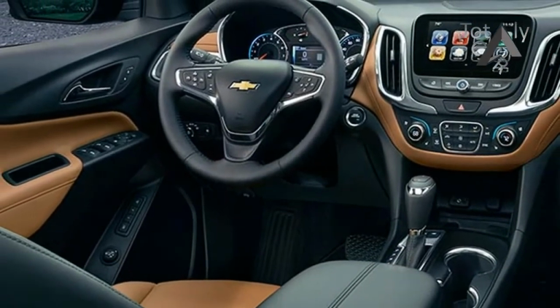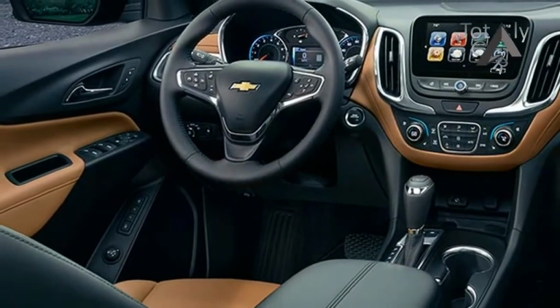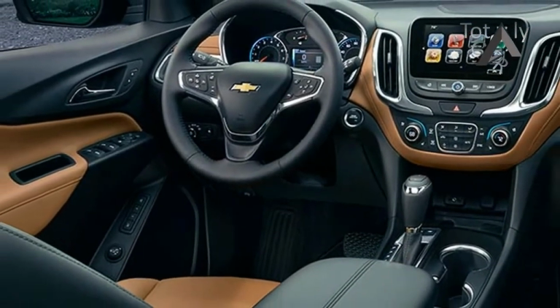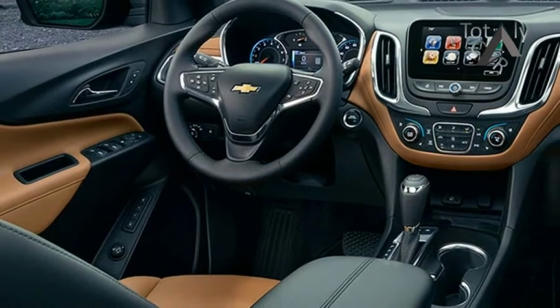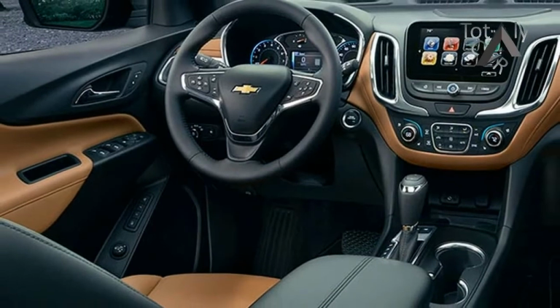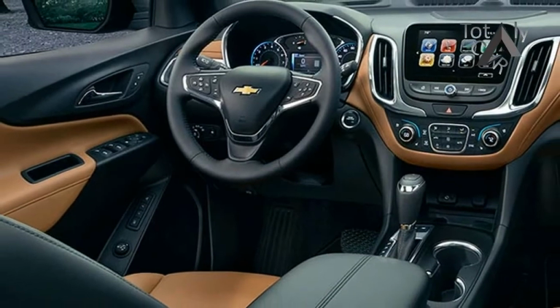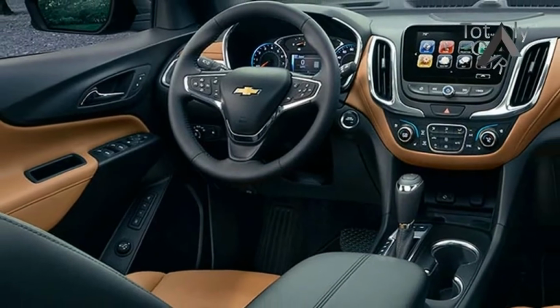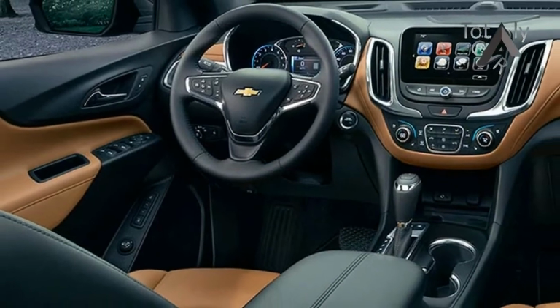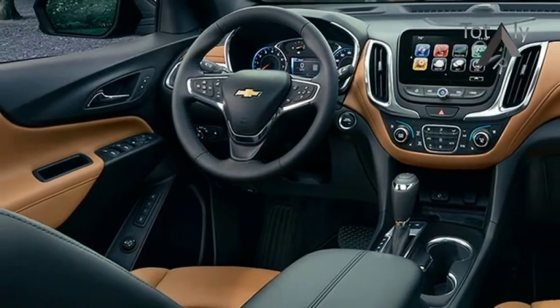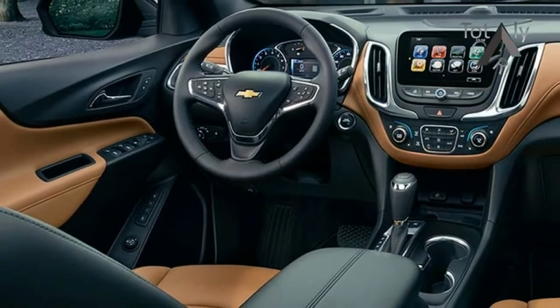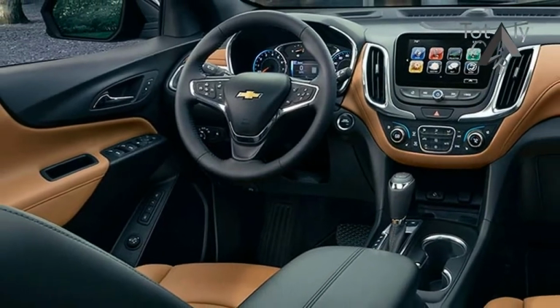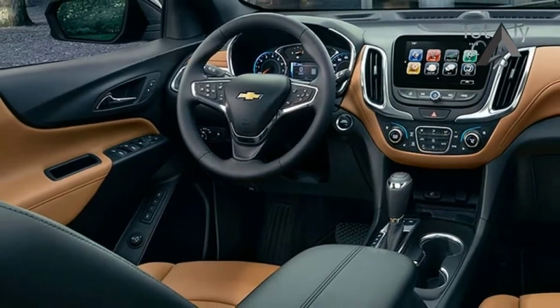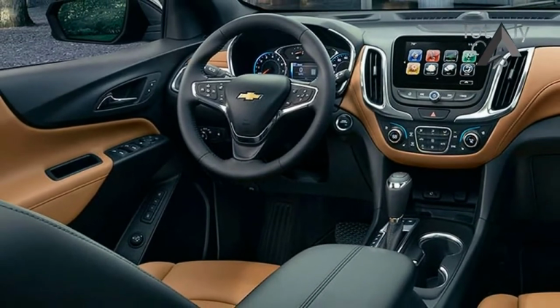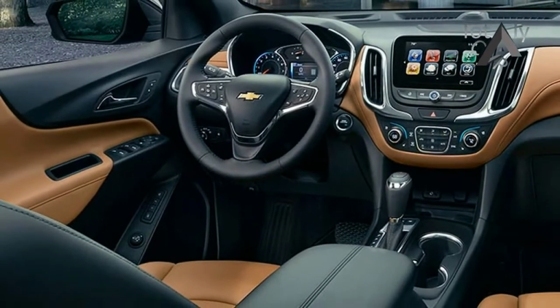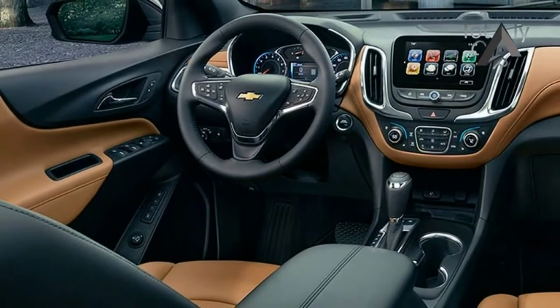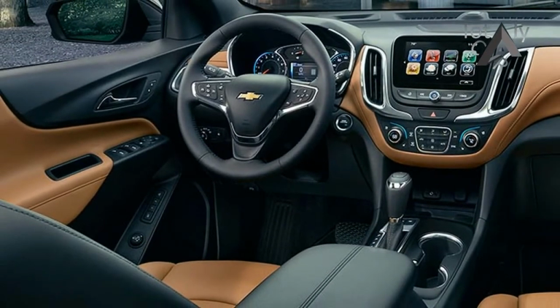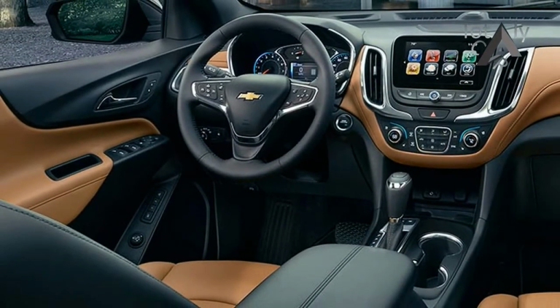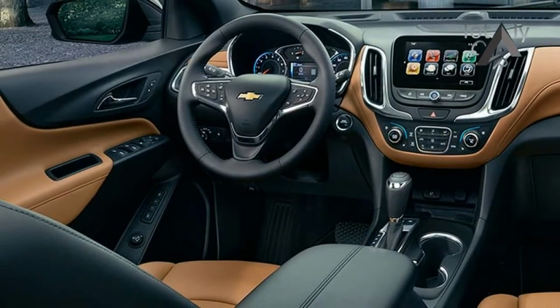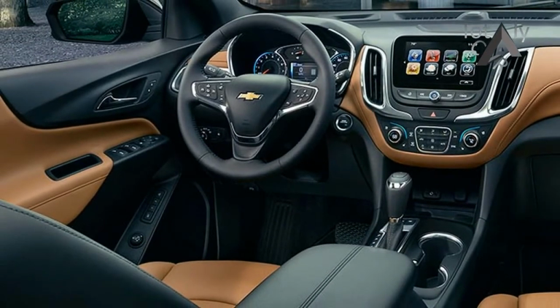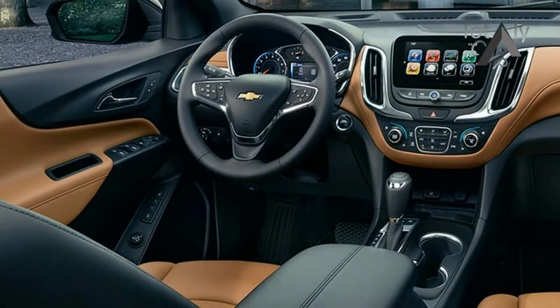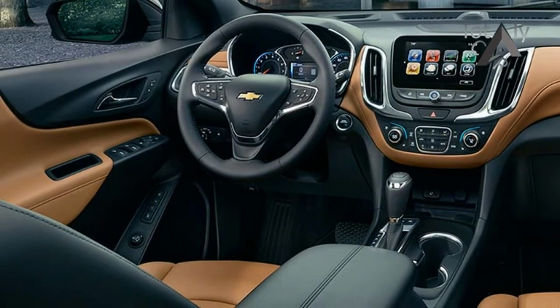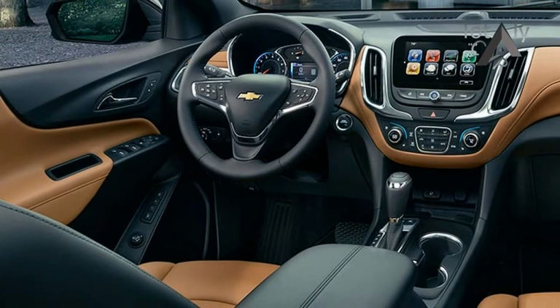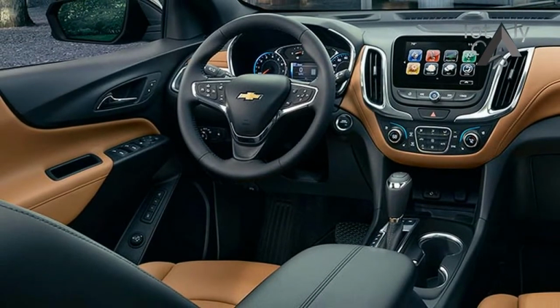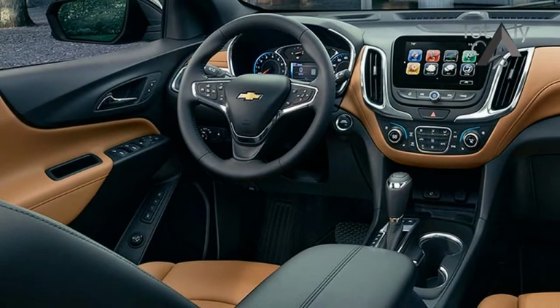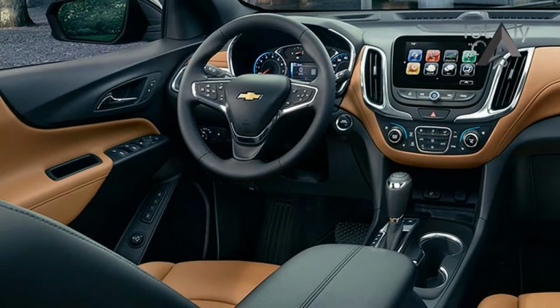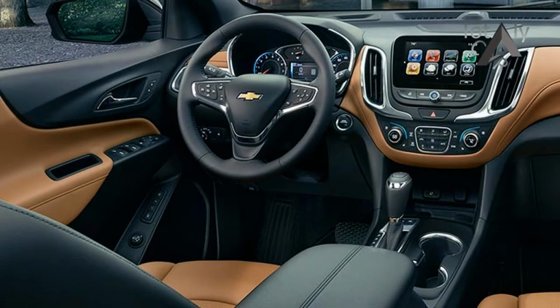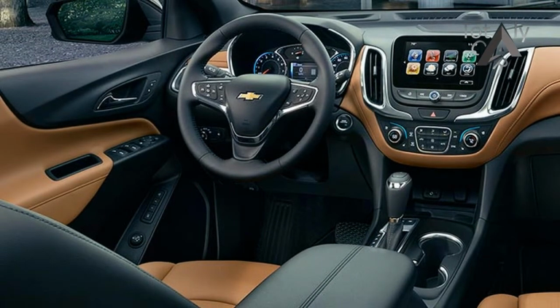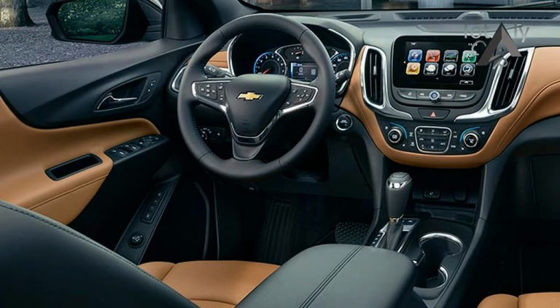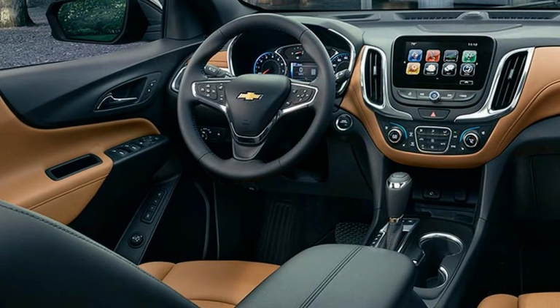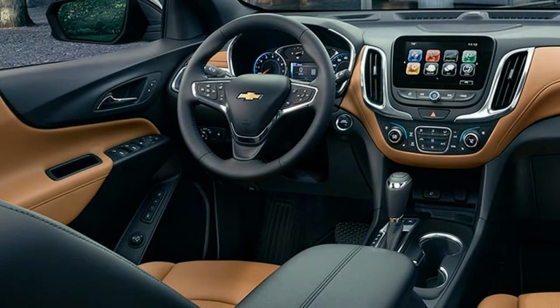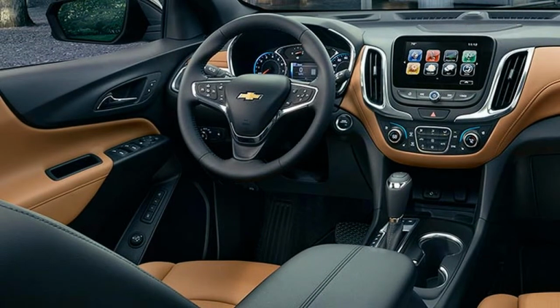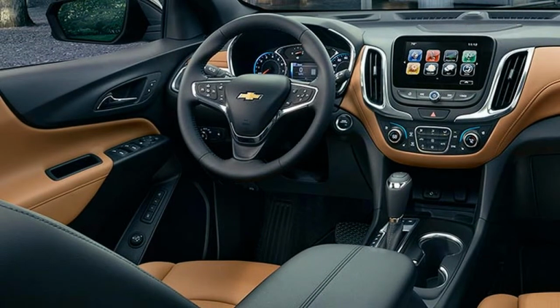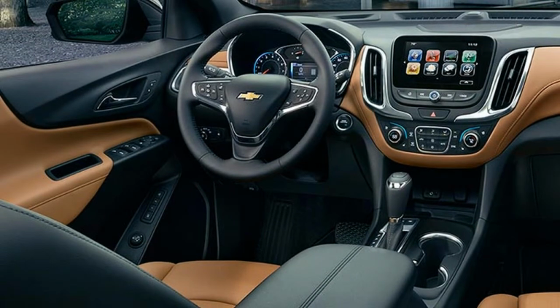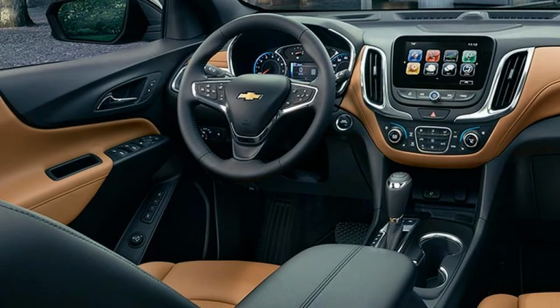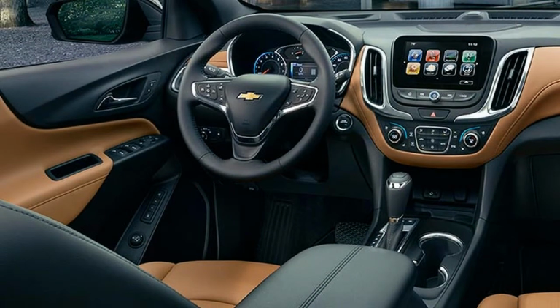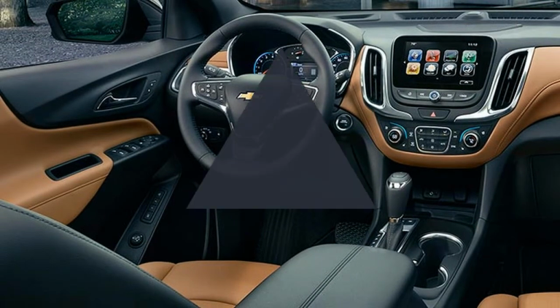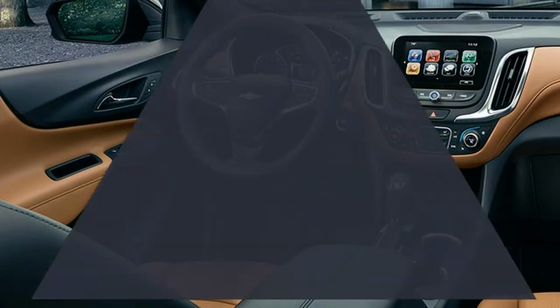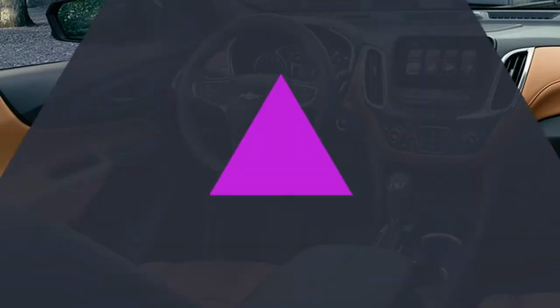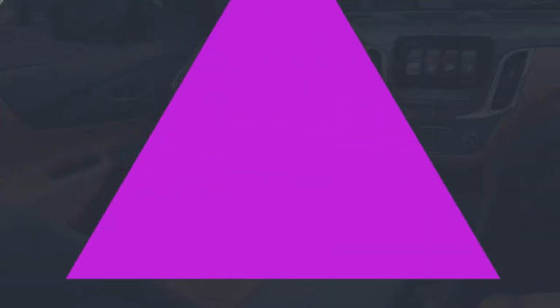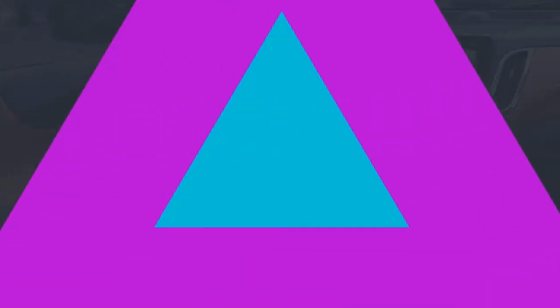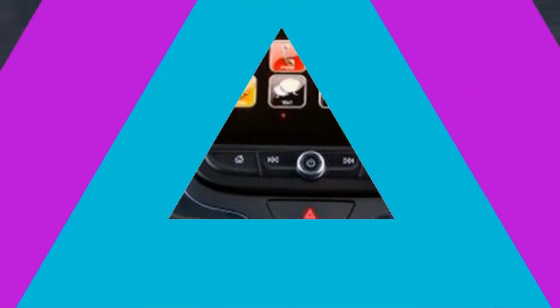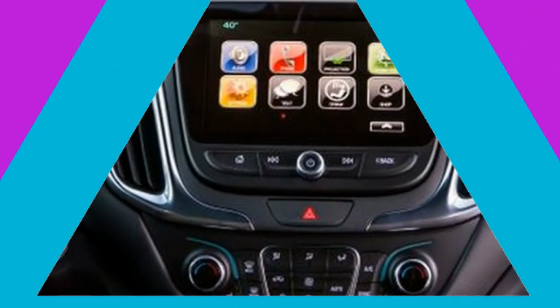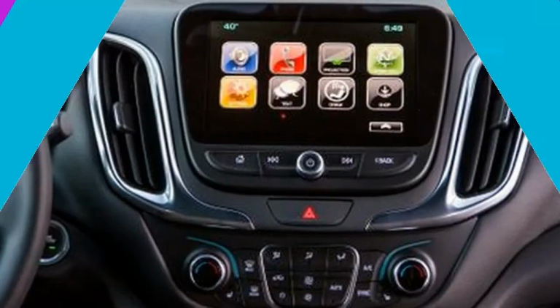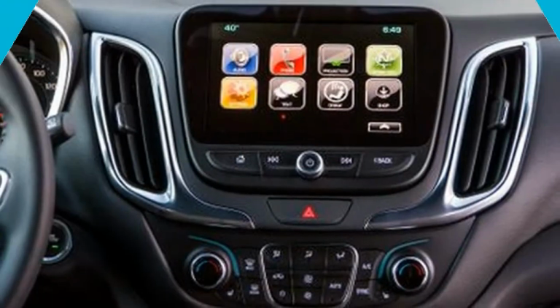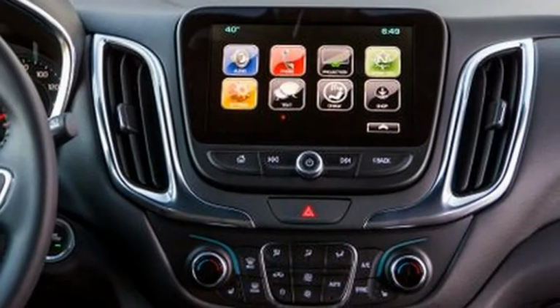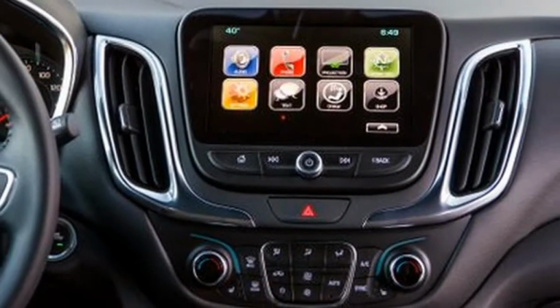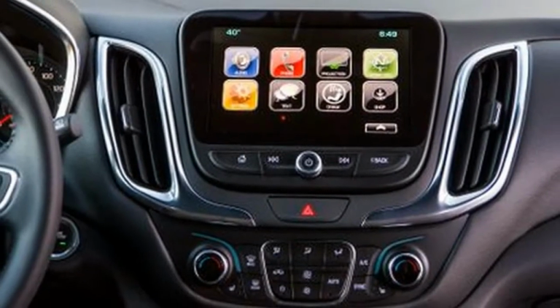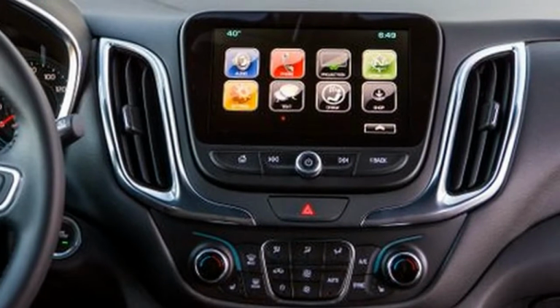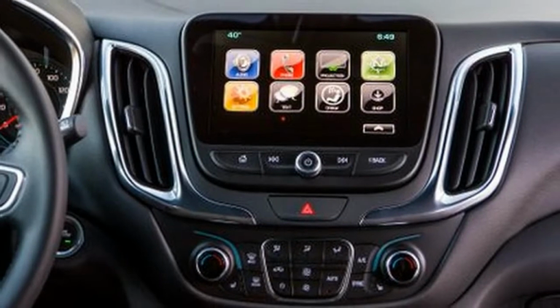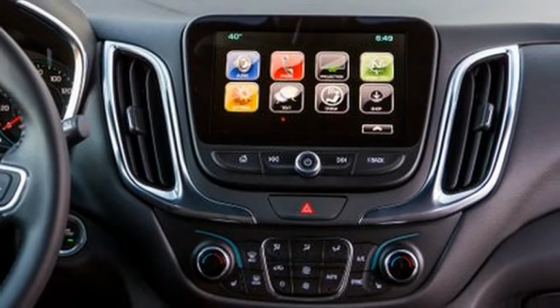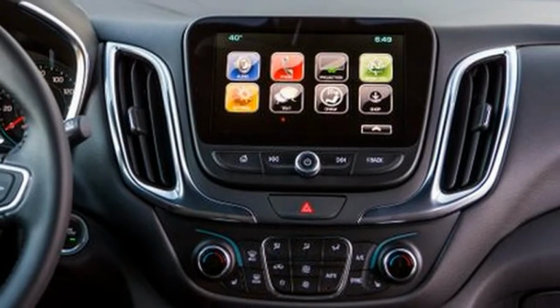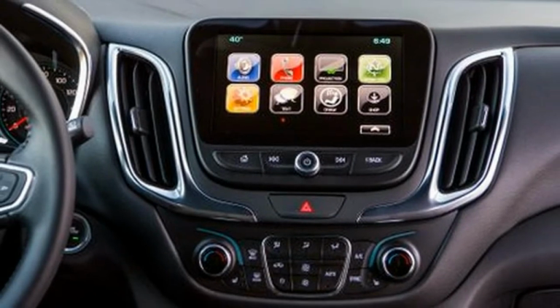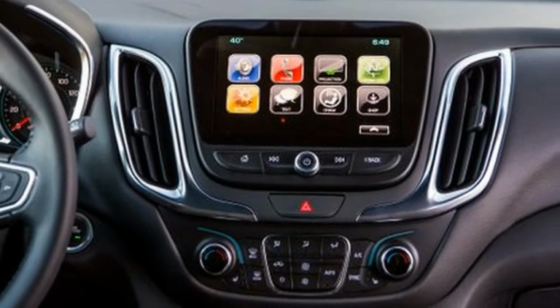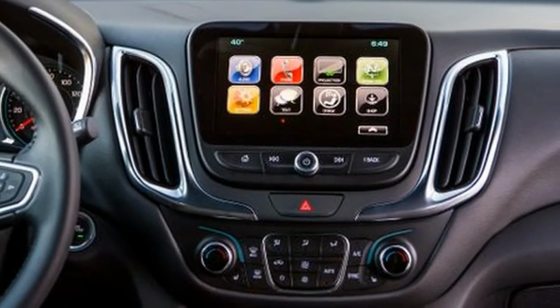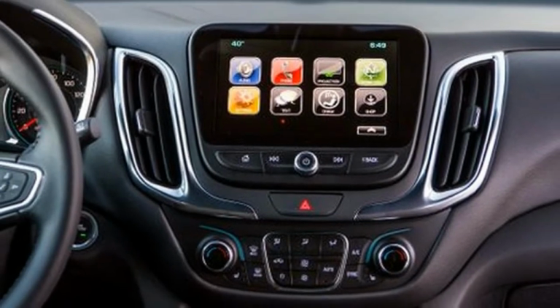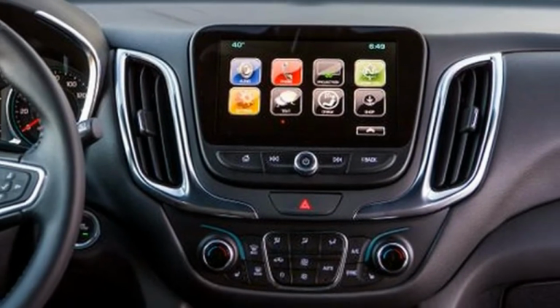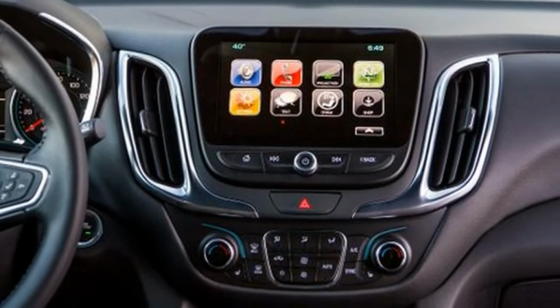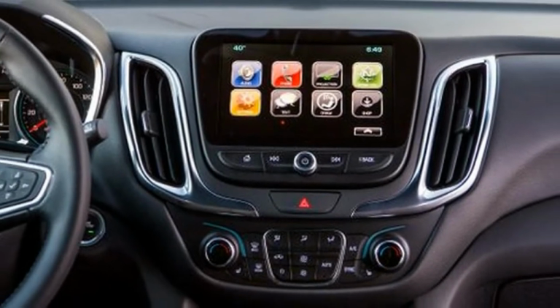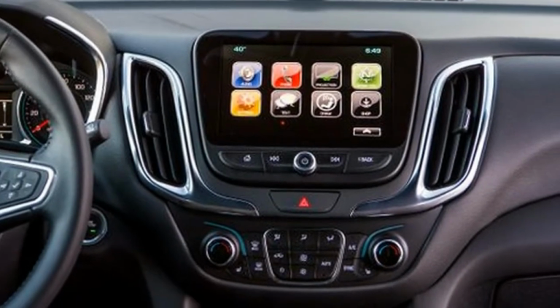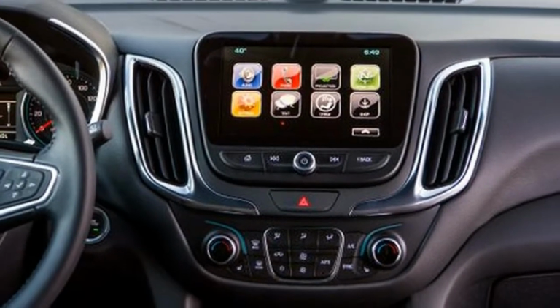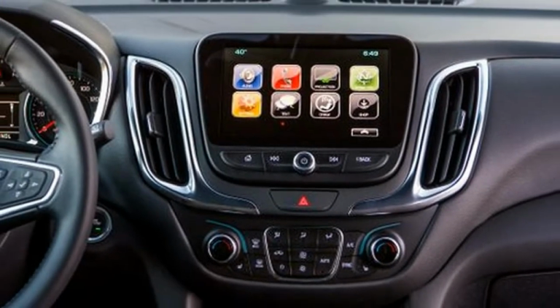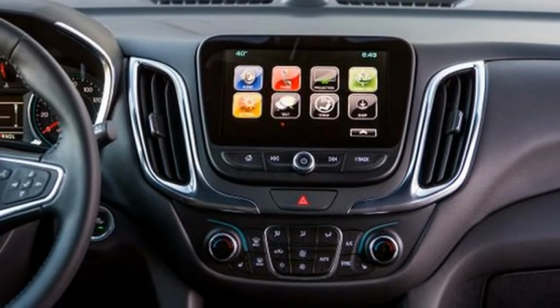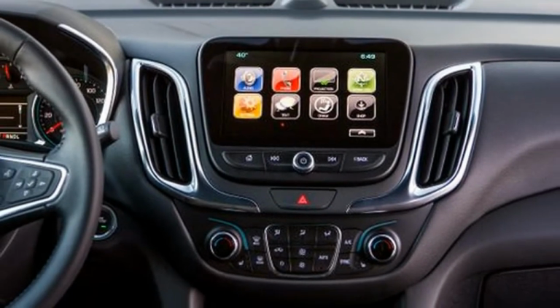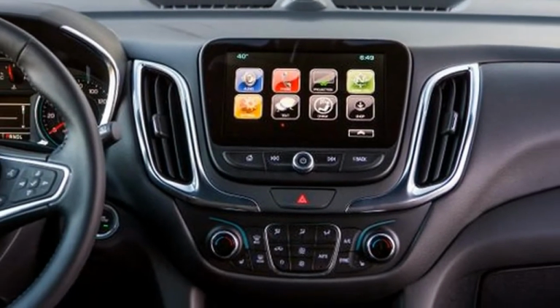To find out, I spent a week behind the wheel of a 2018 Equinox in the mid-range LT trim and the standard front-wheel drive.